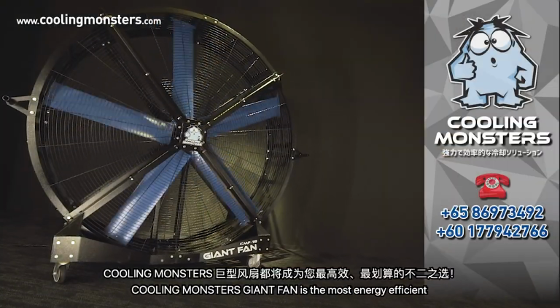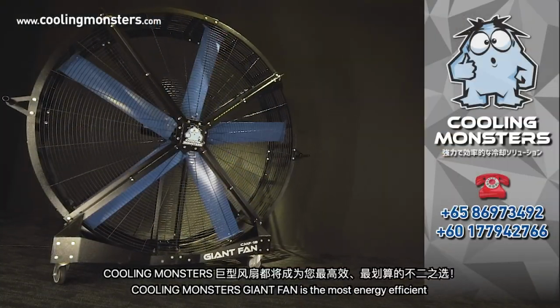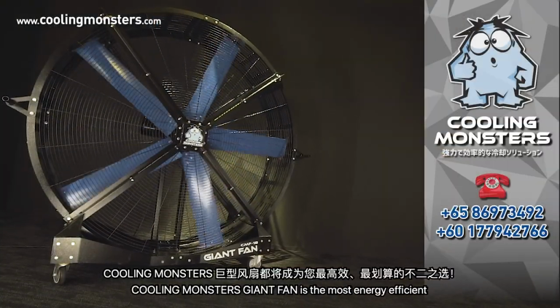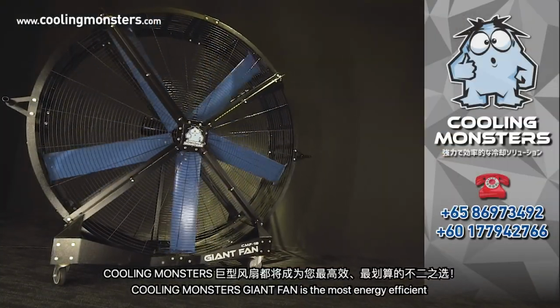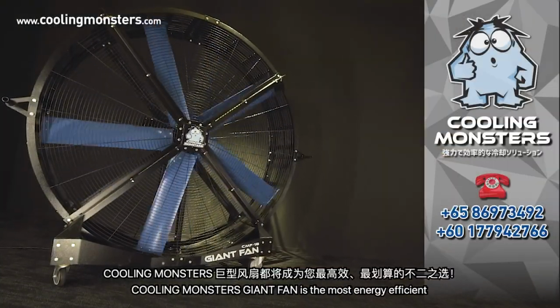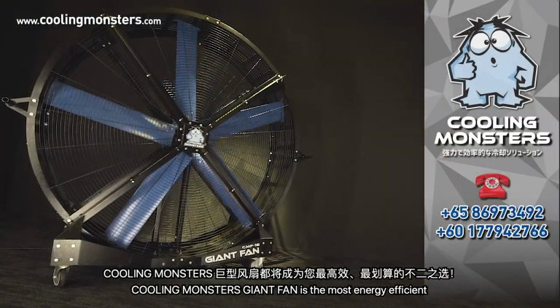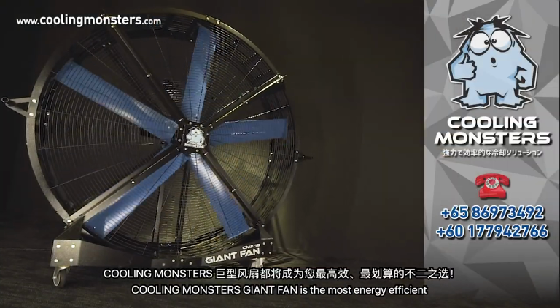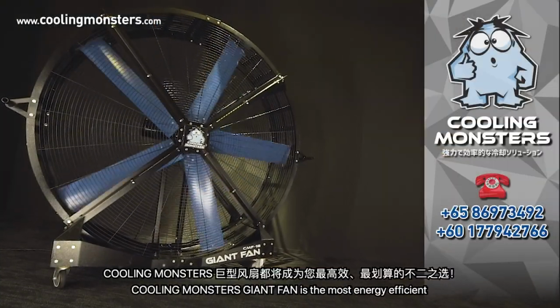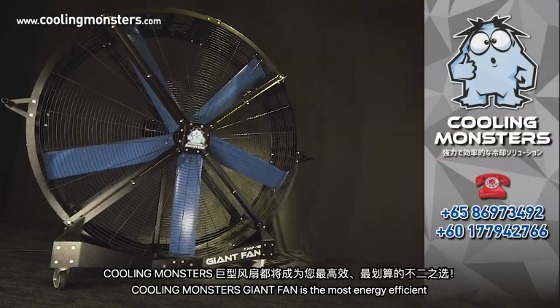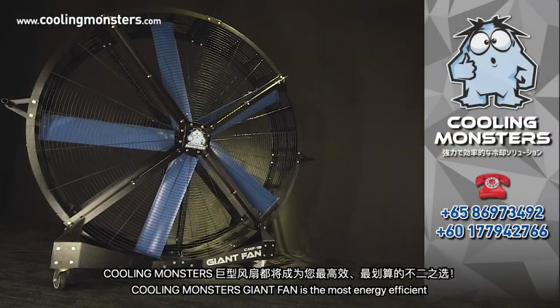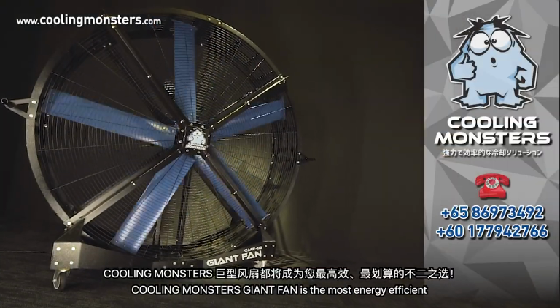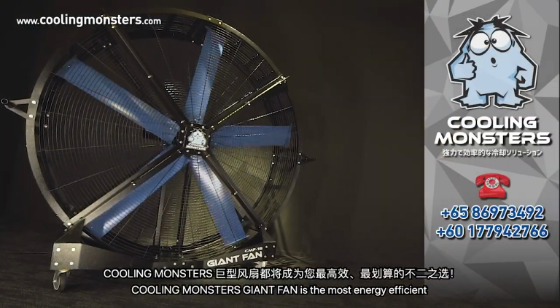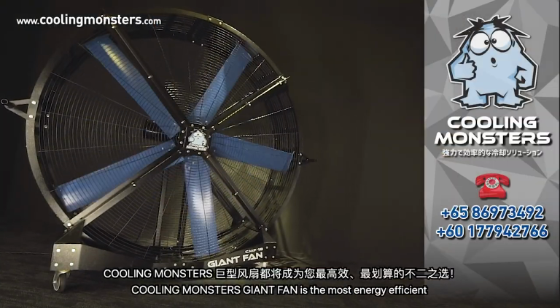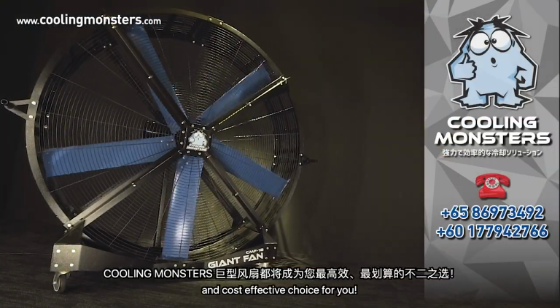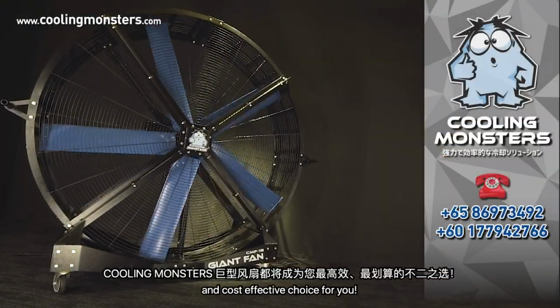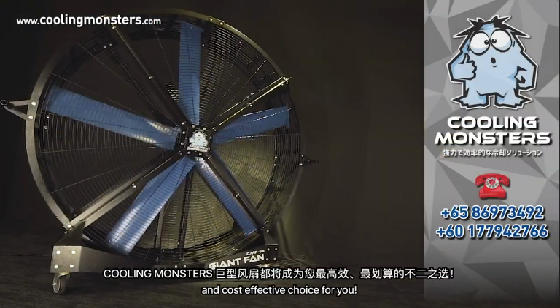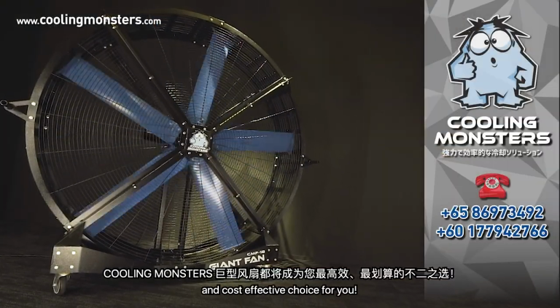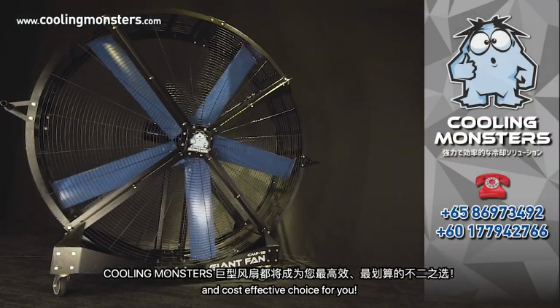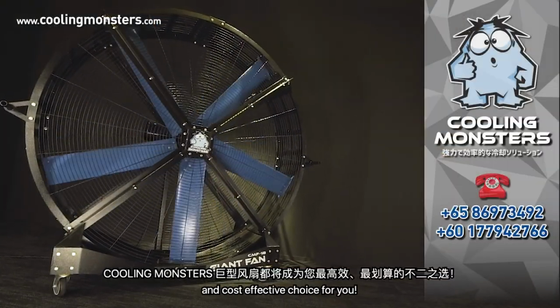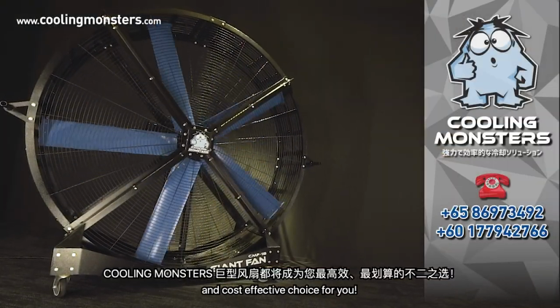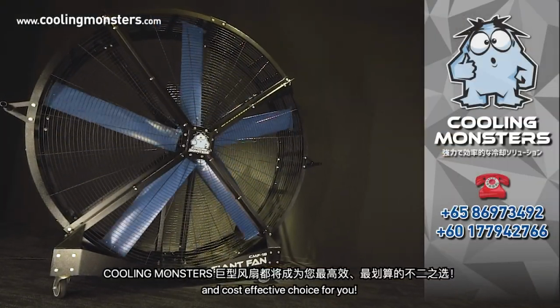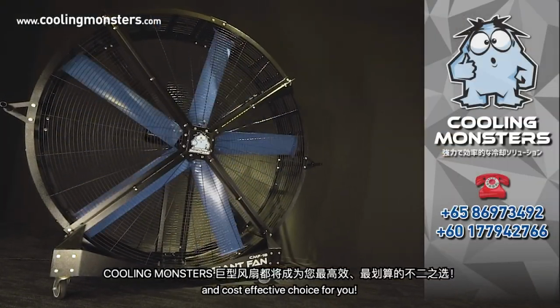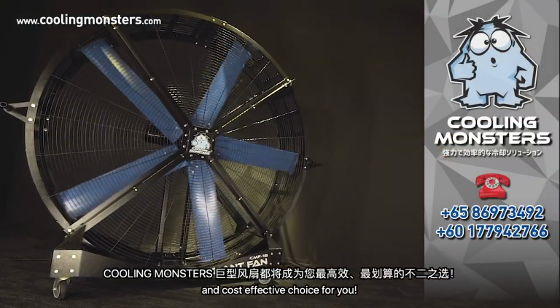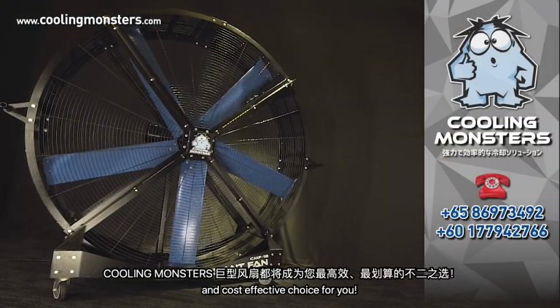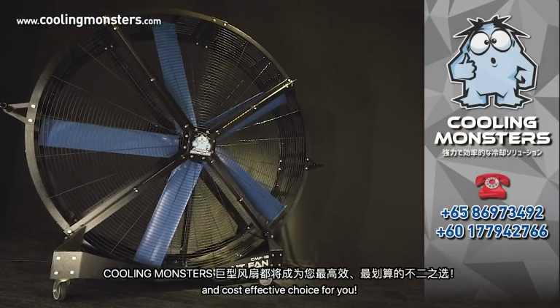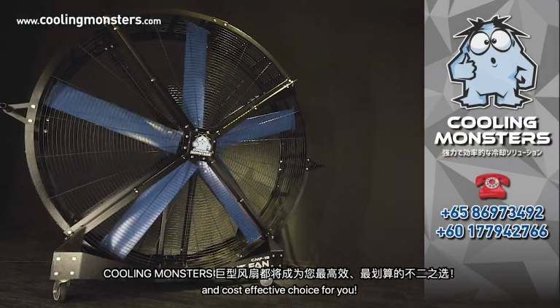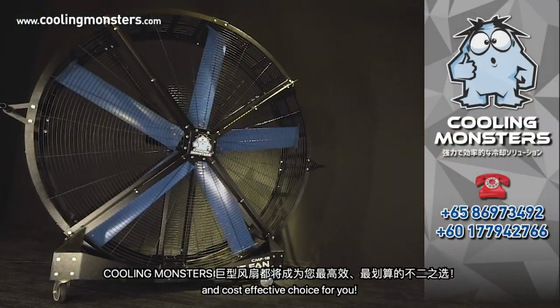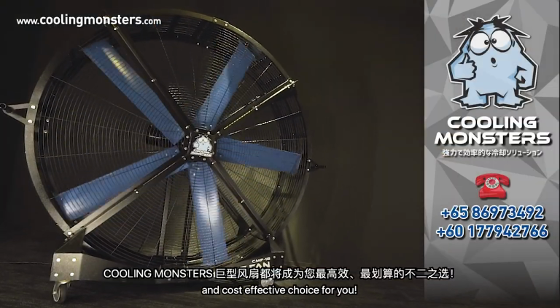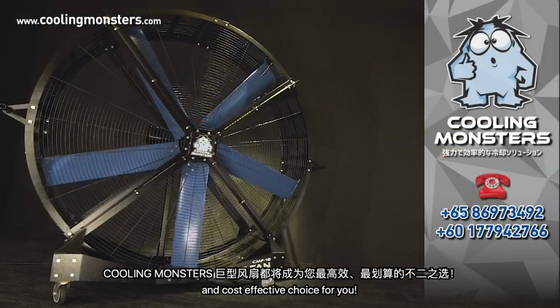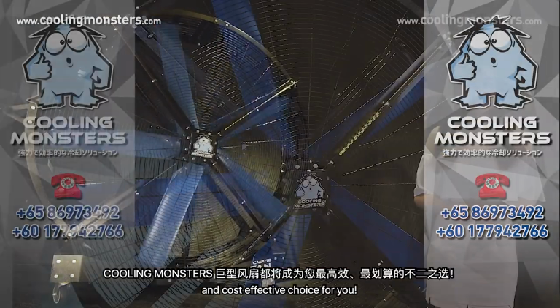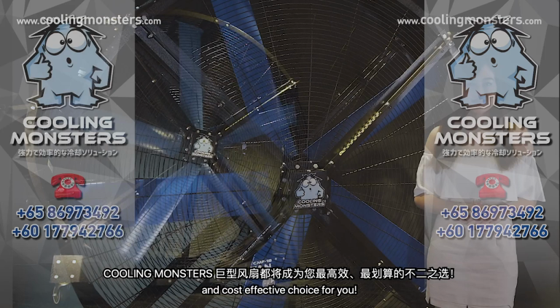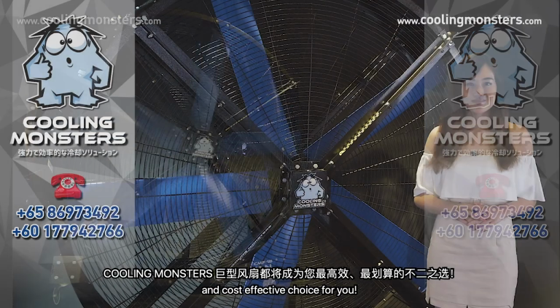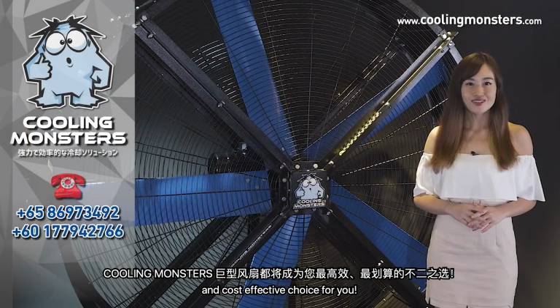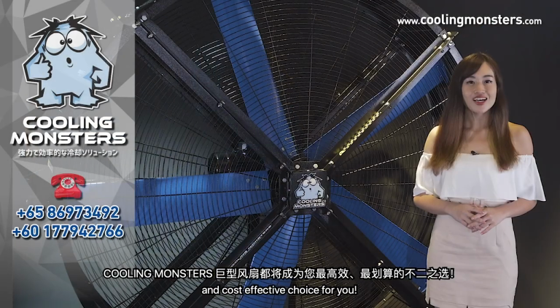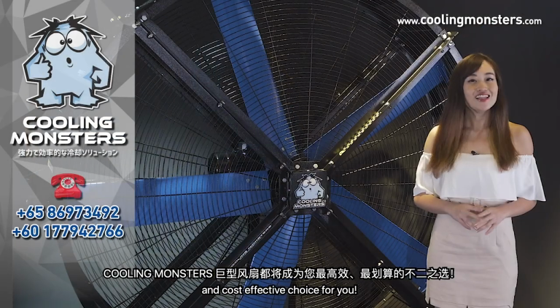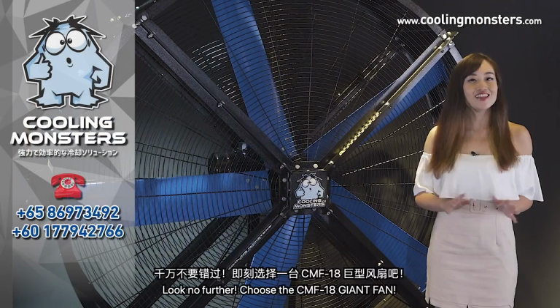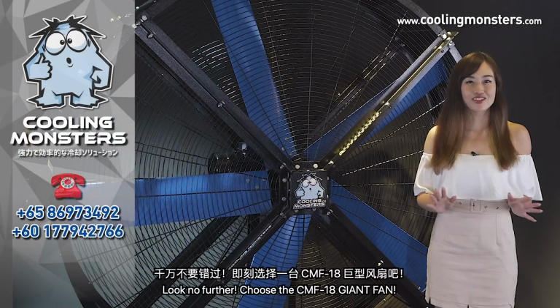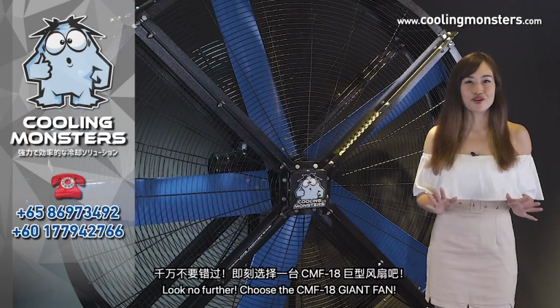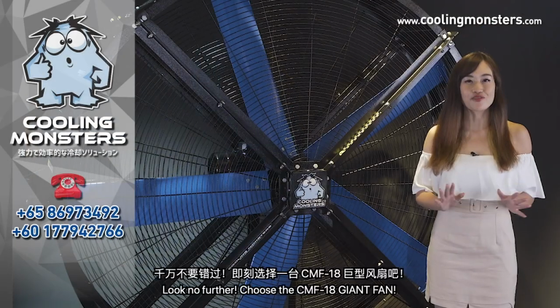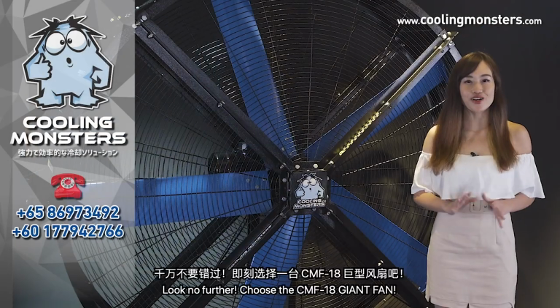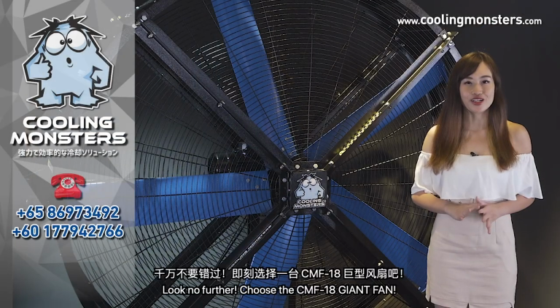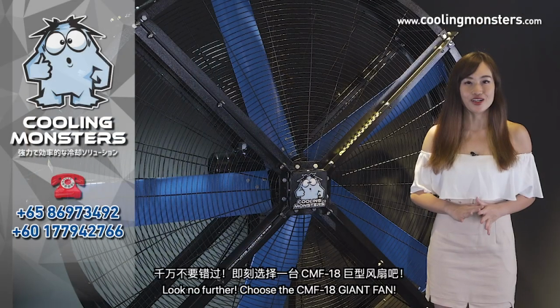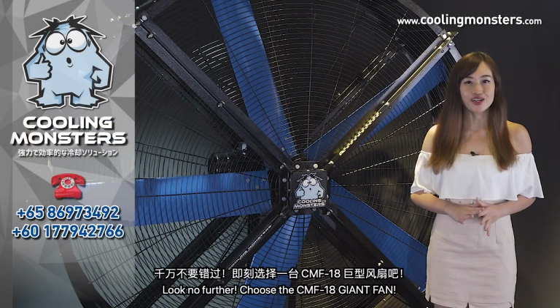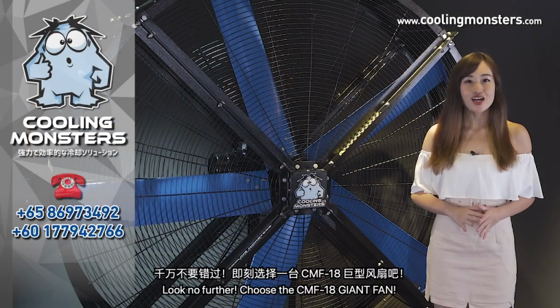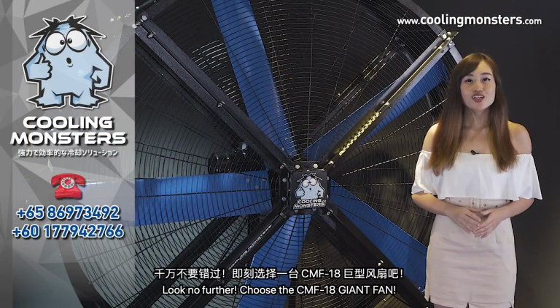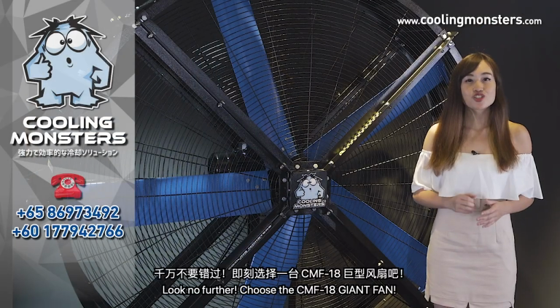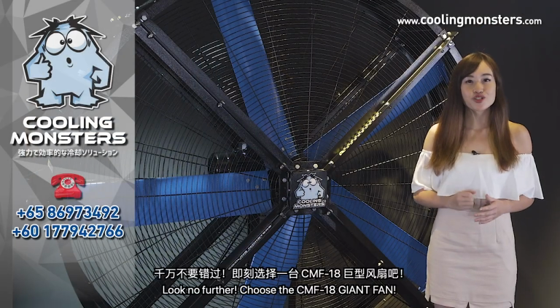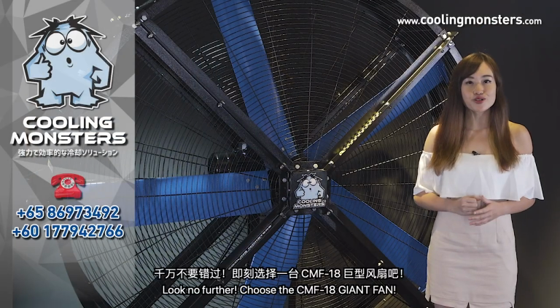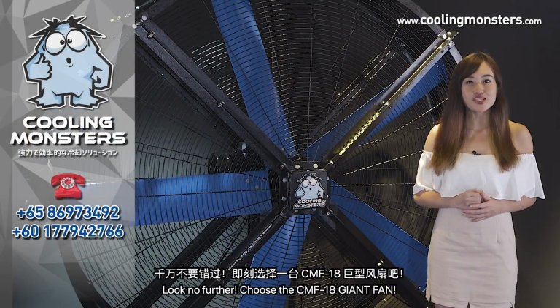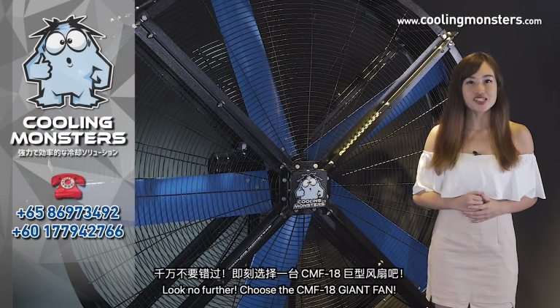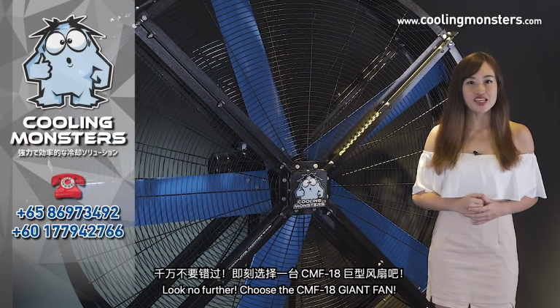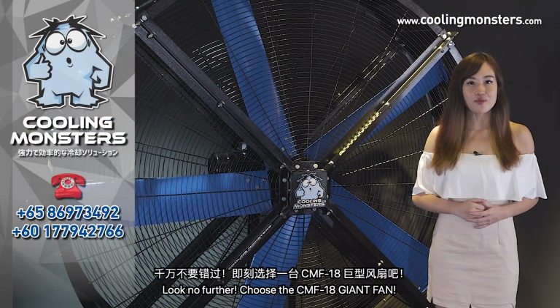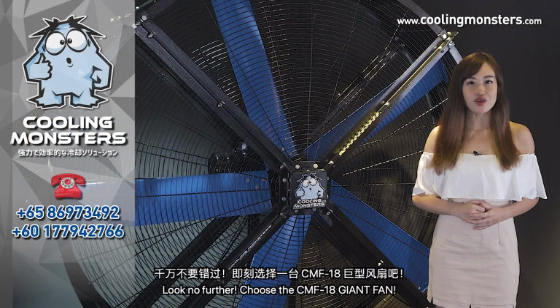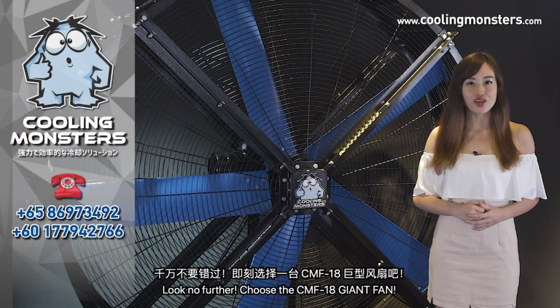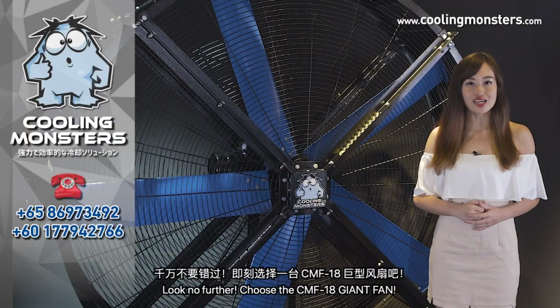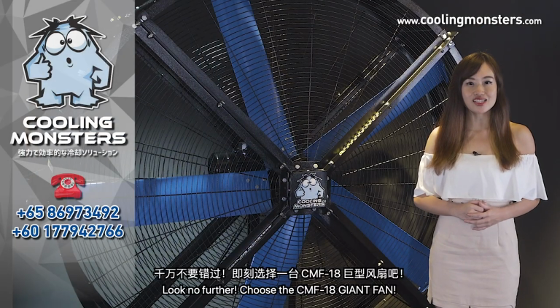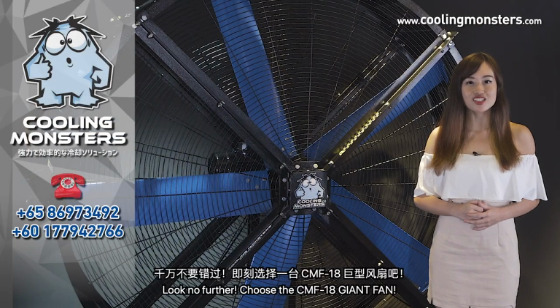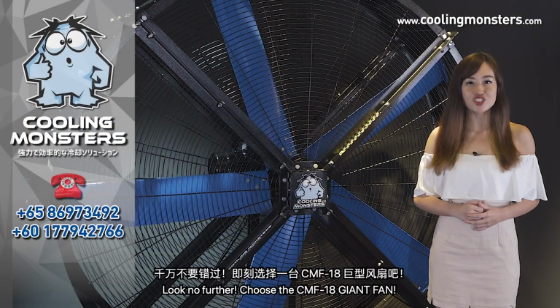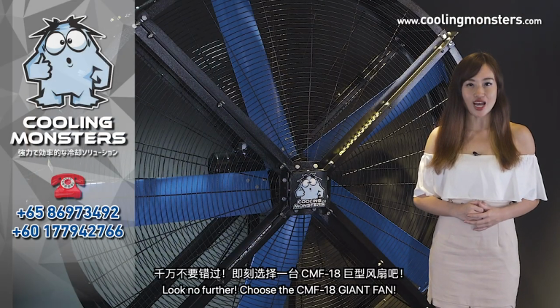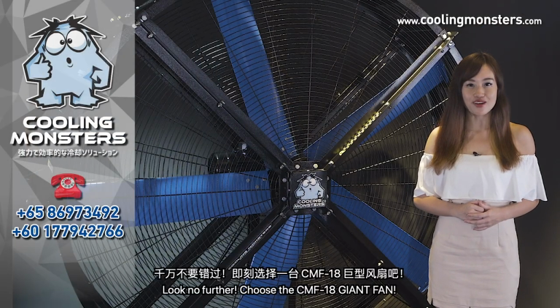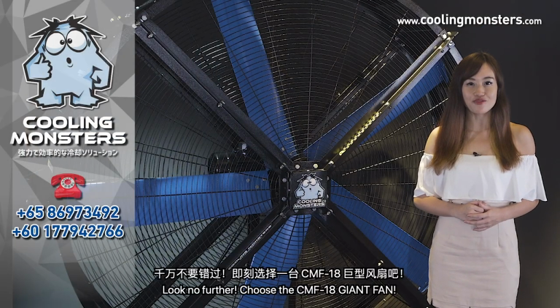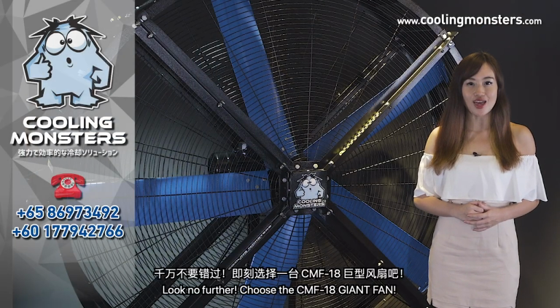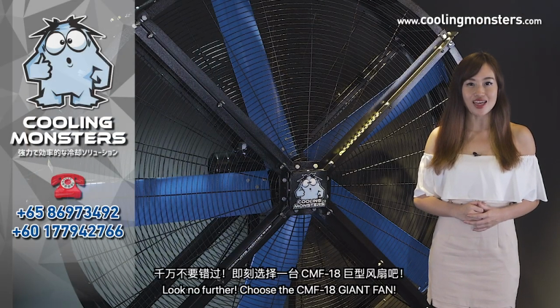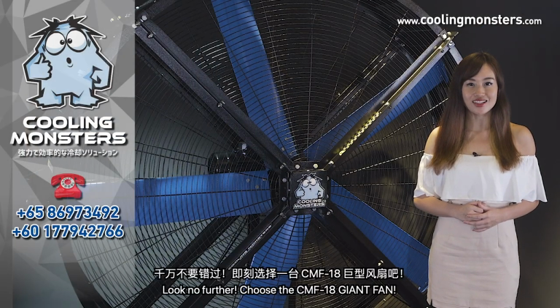Look no further — choose the CMF18 Giant Fan.